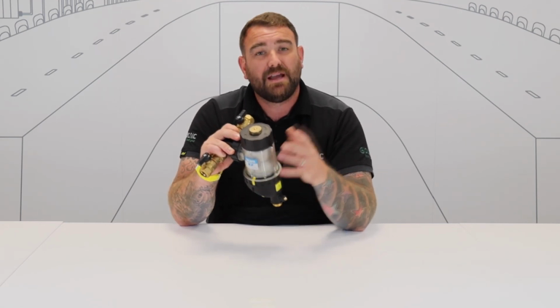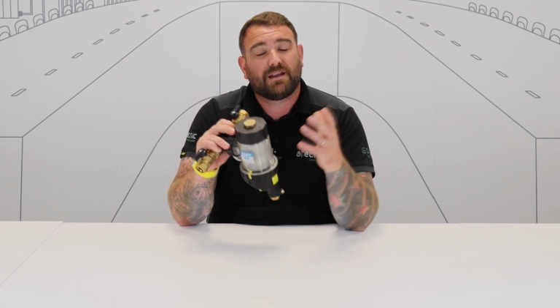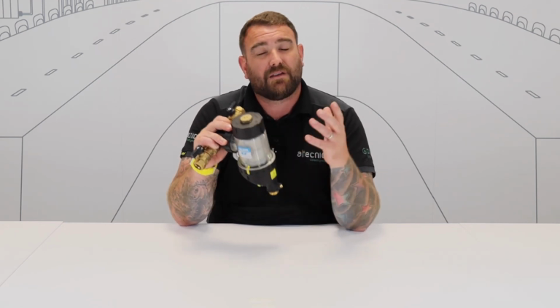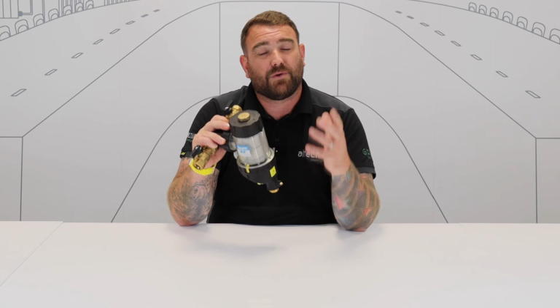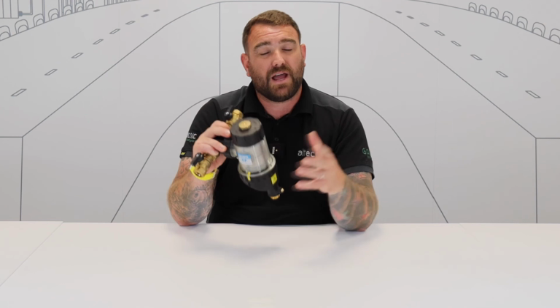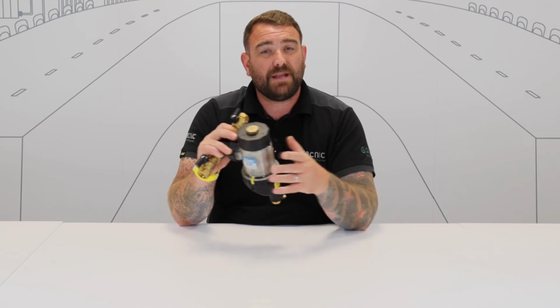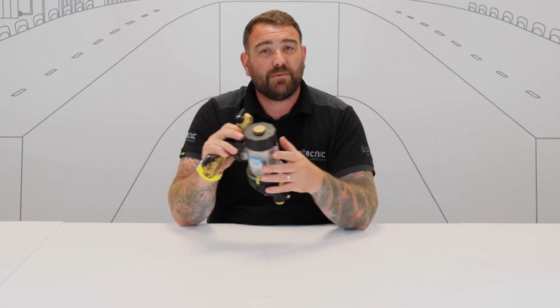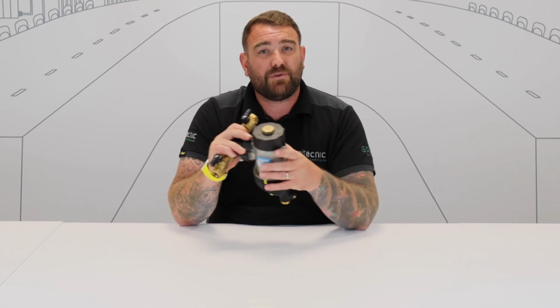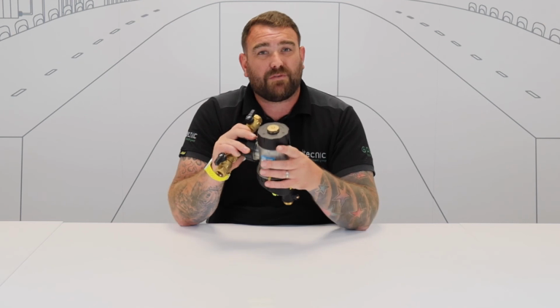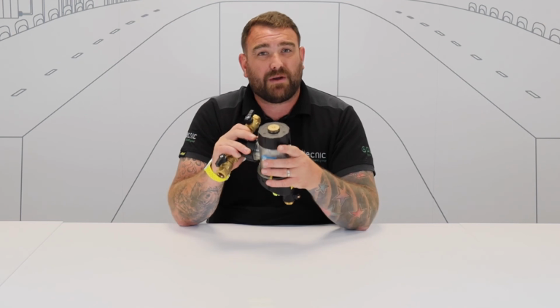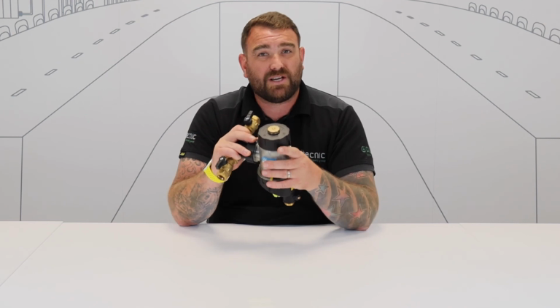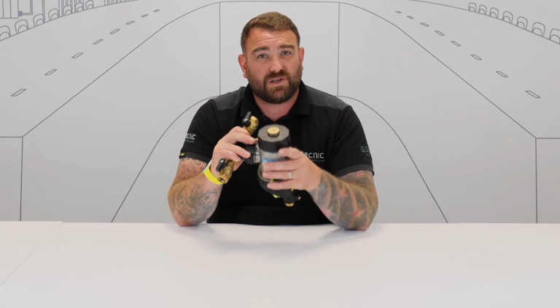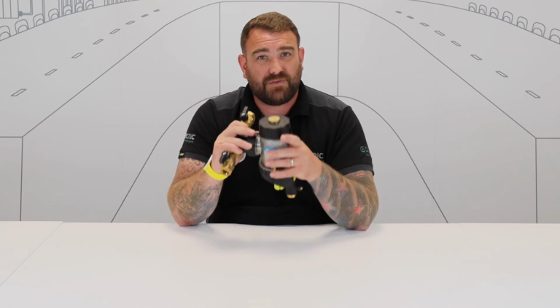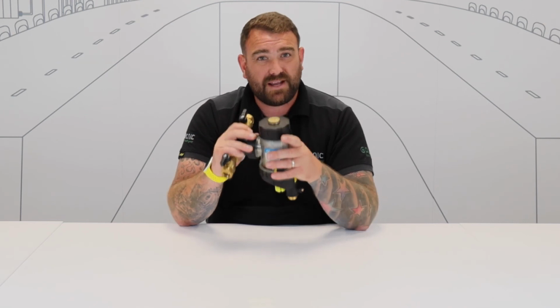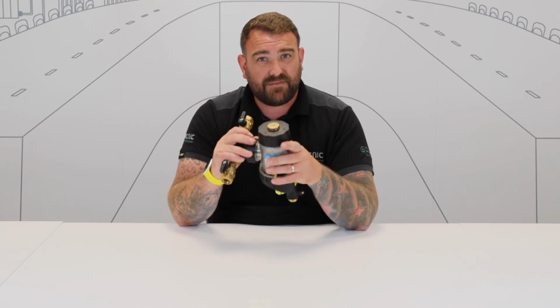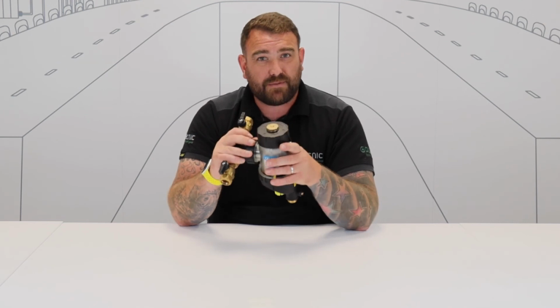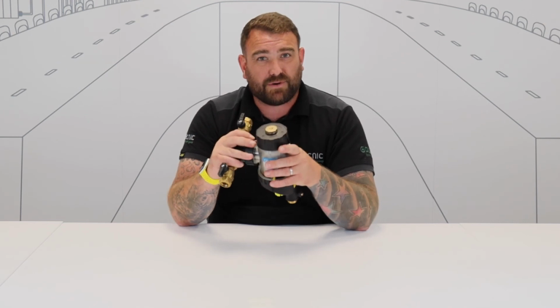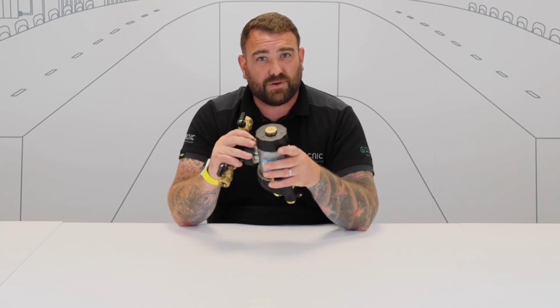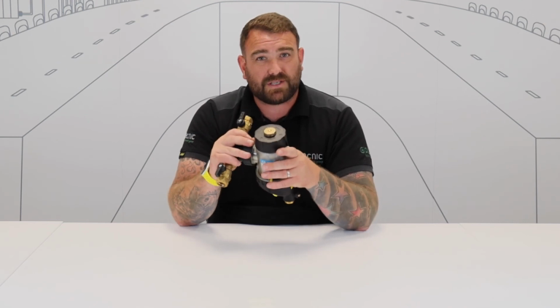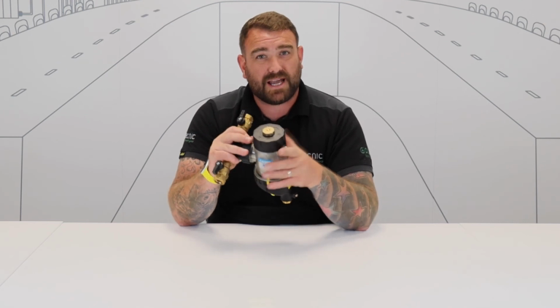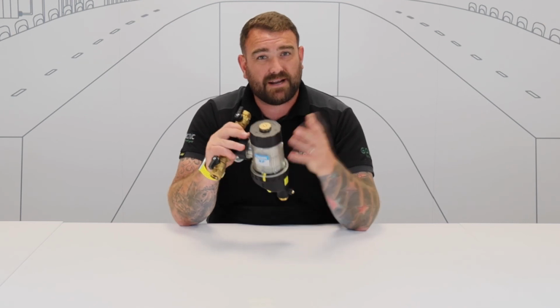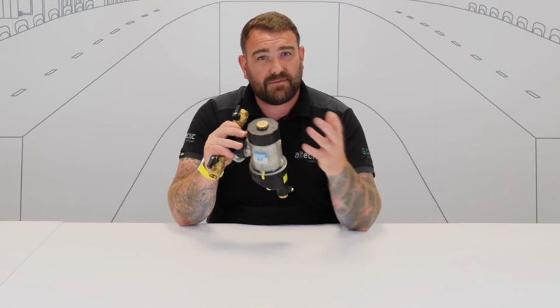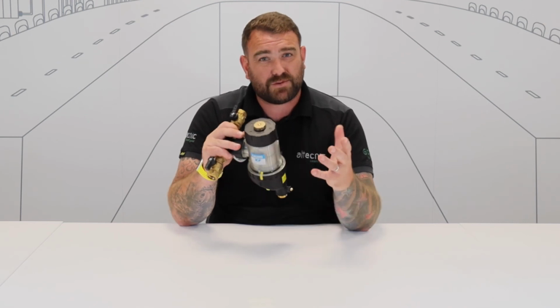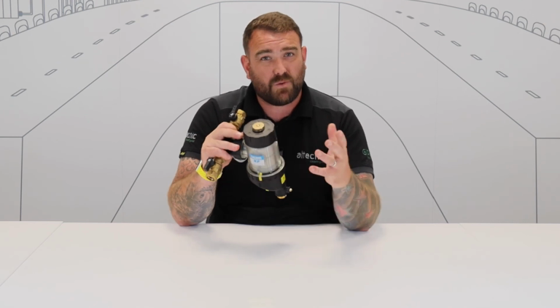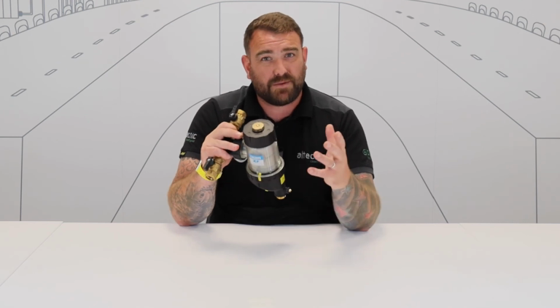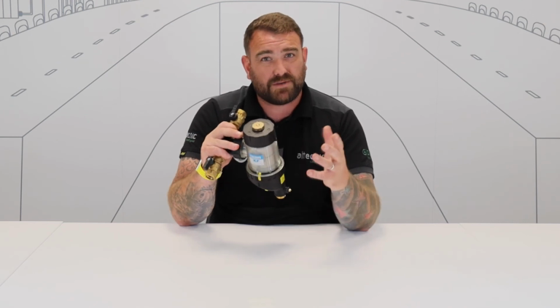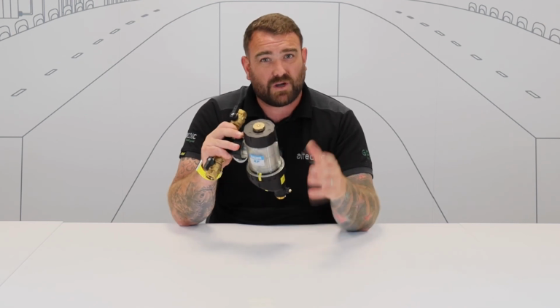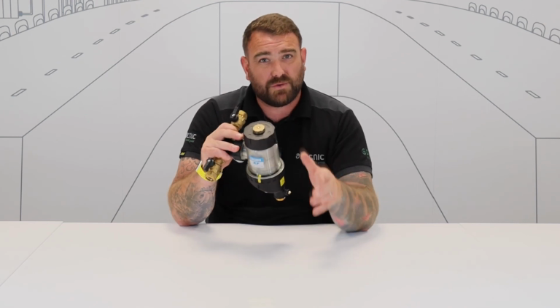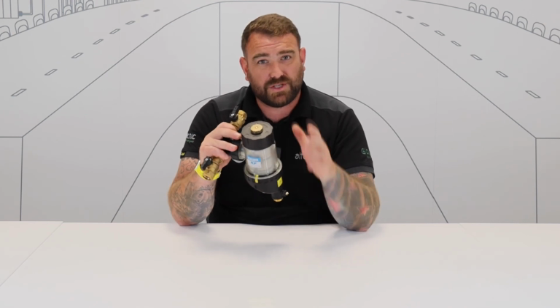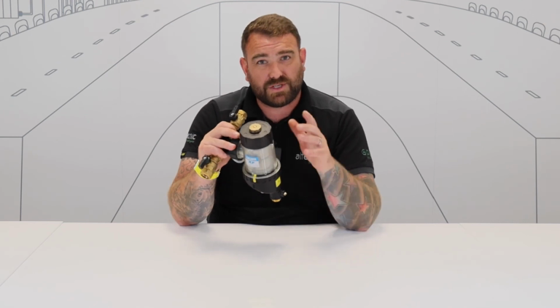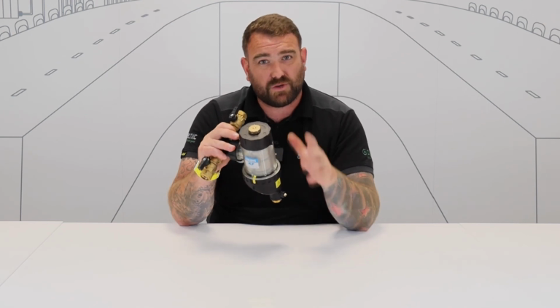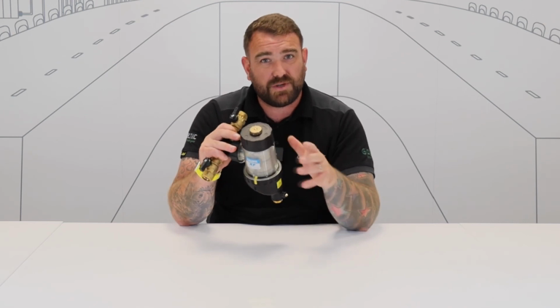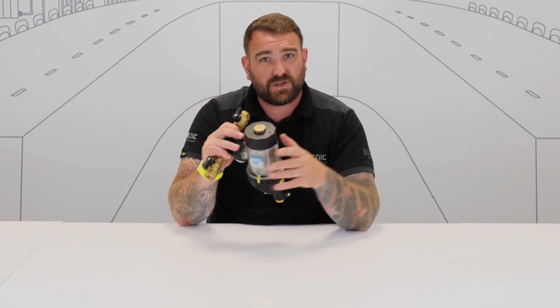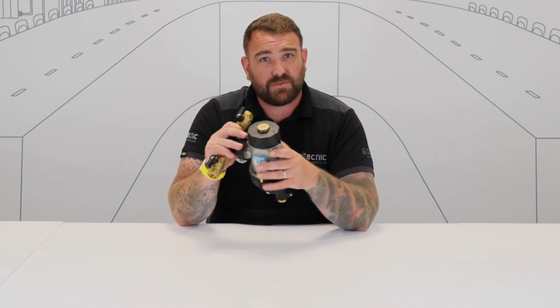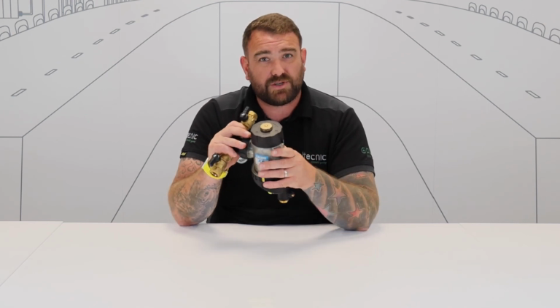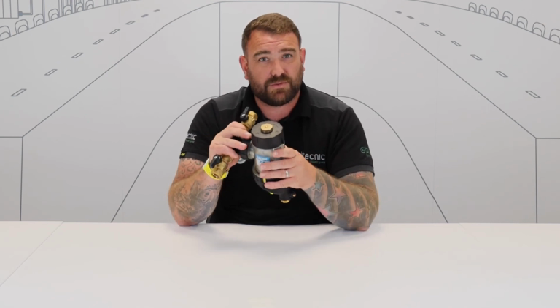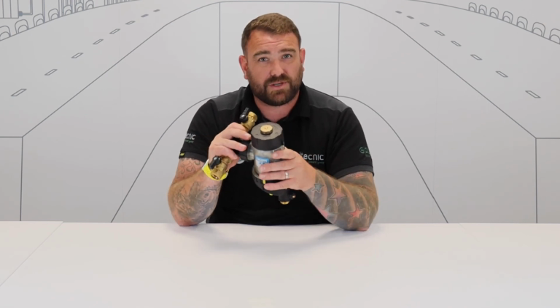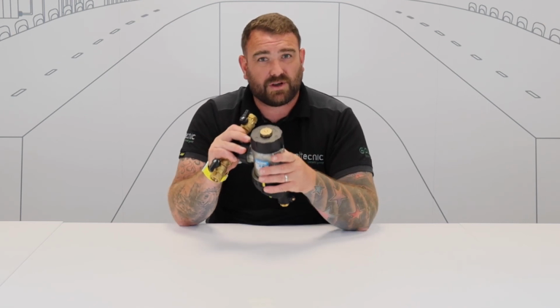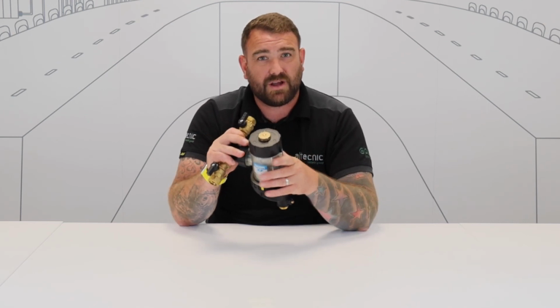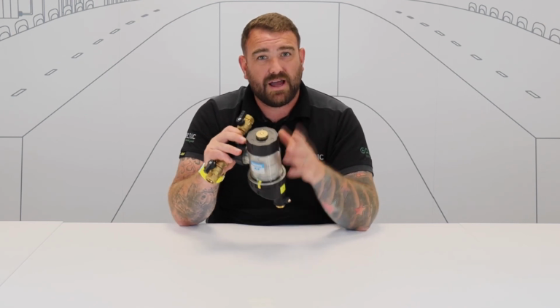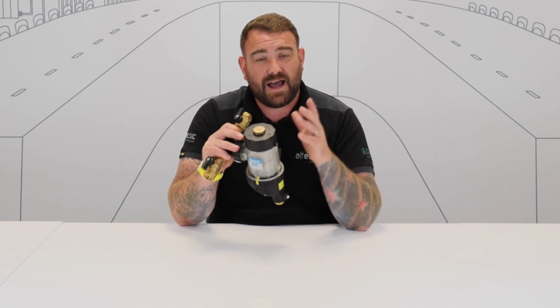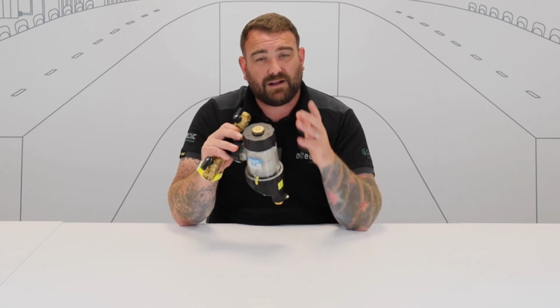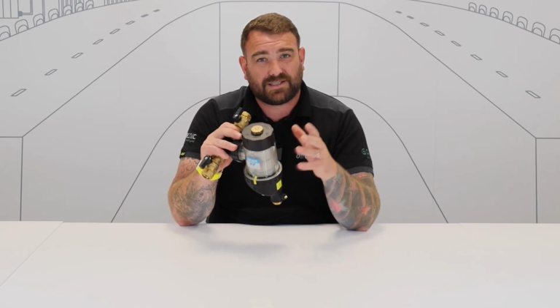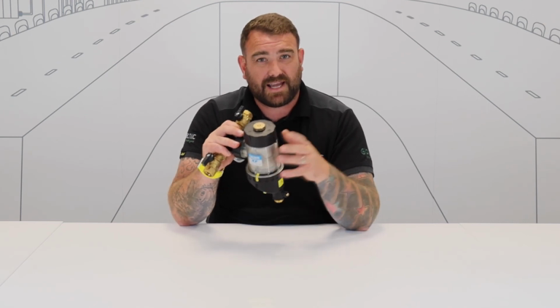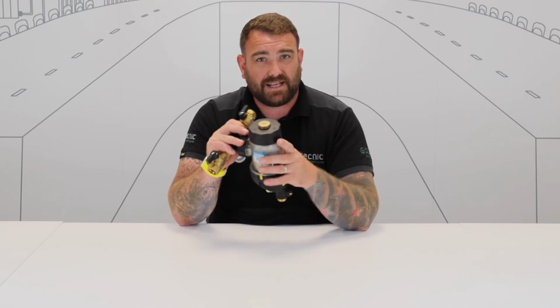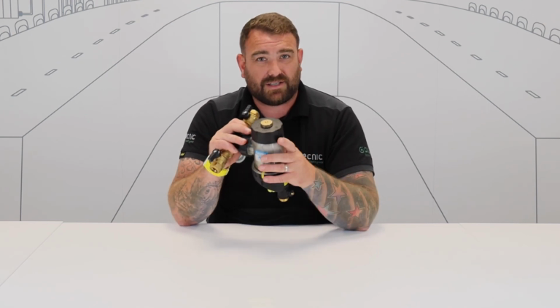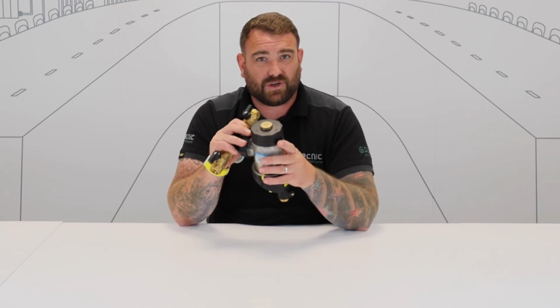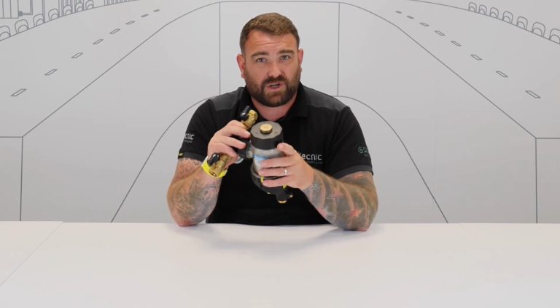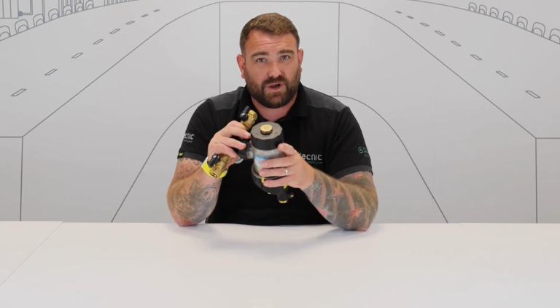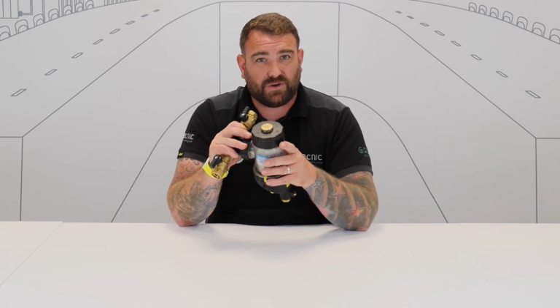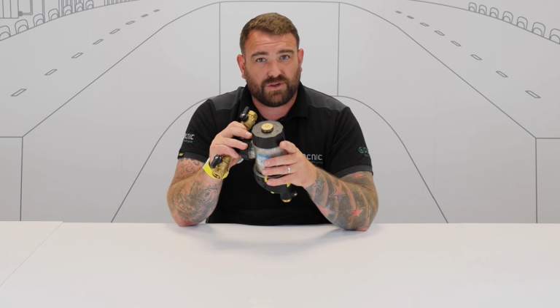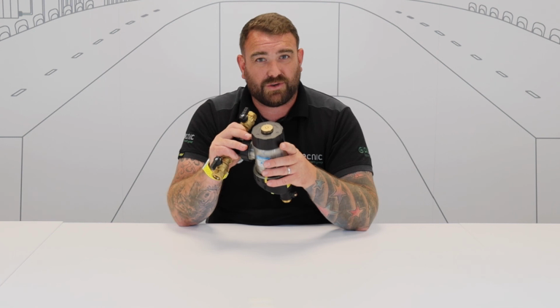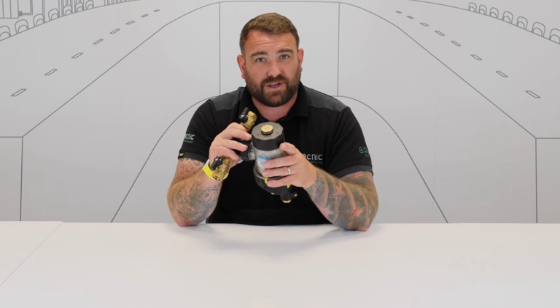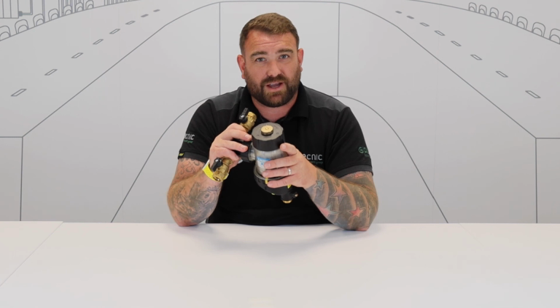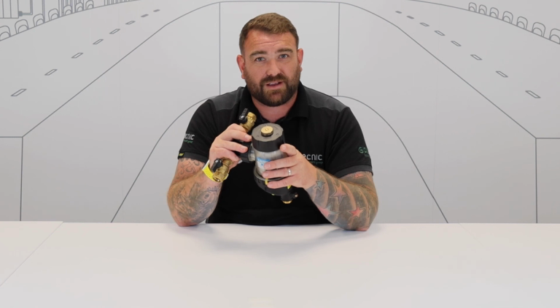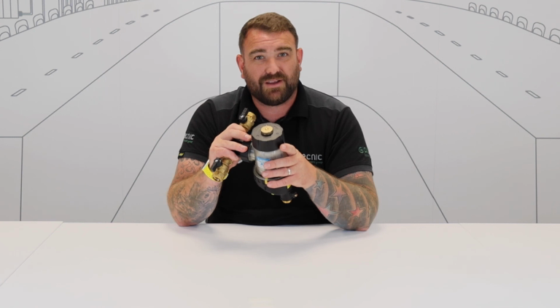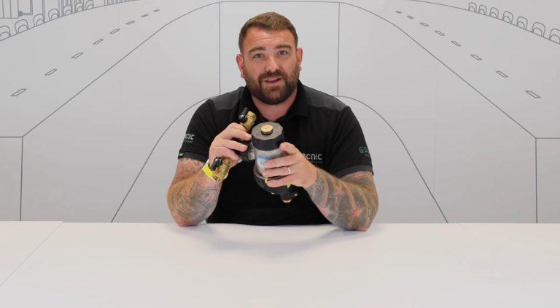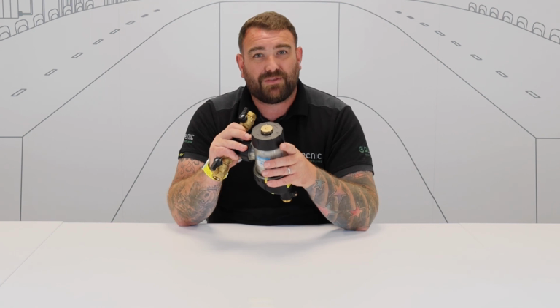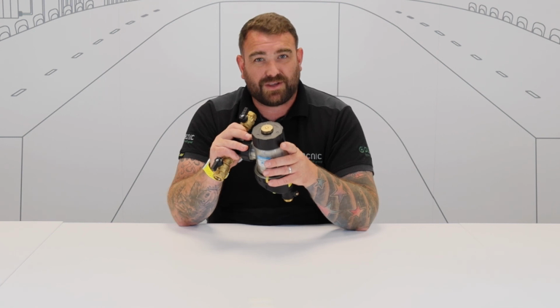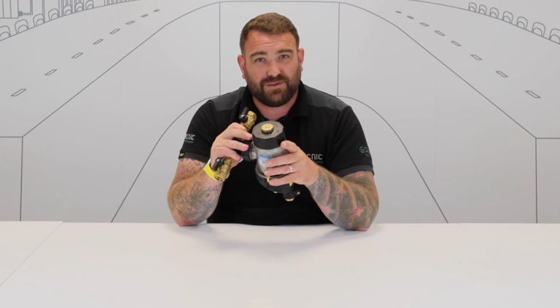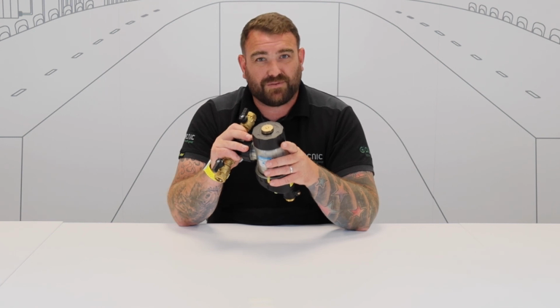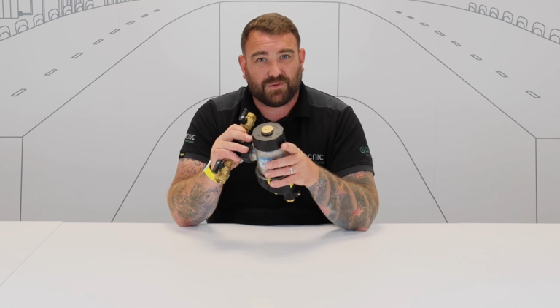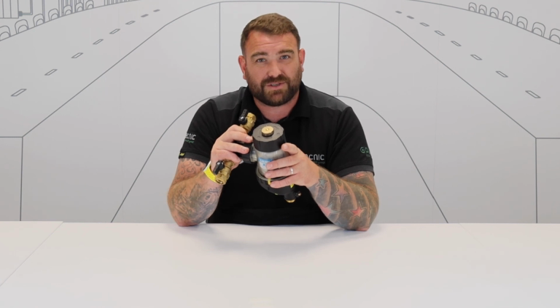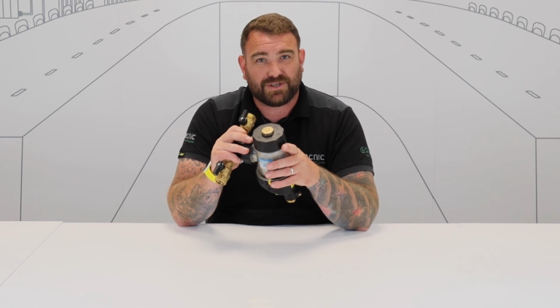If you want any more information on any of our products, head over to our website at www.altechnic.co.uk. Thank you for watching.